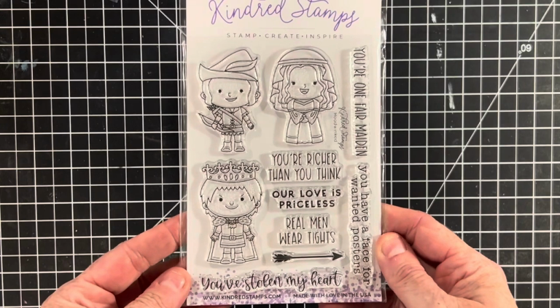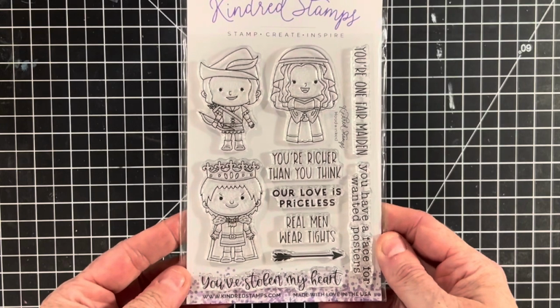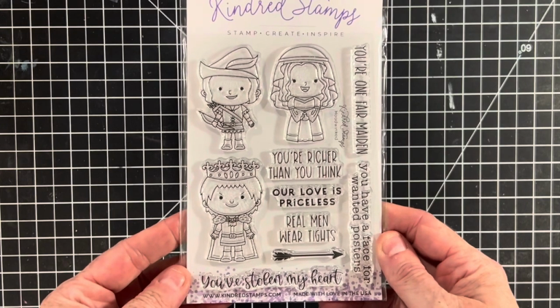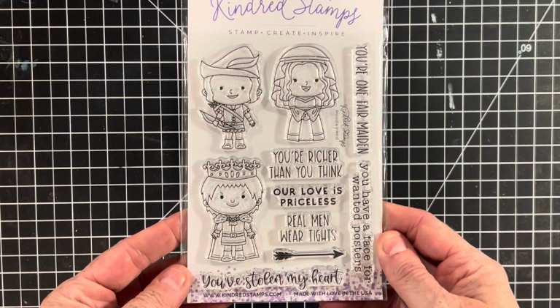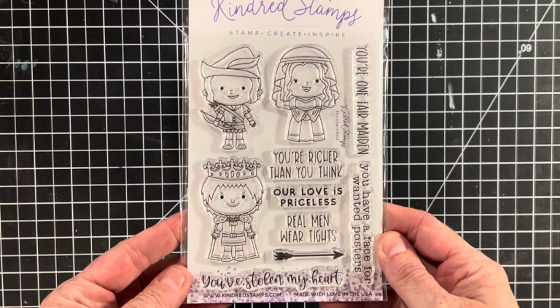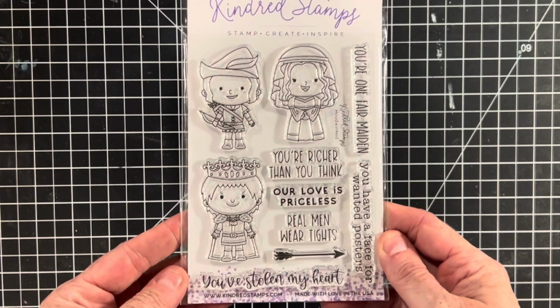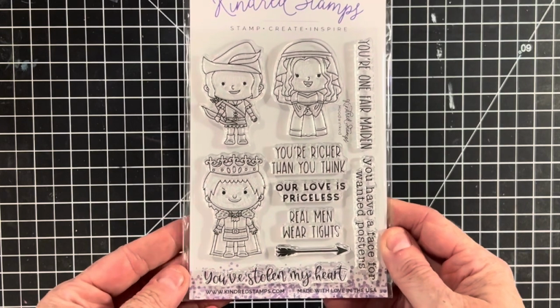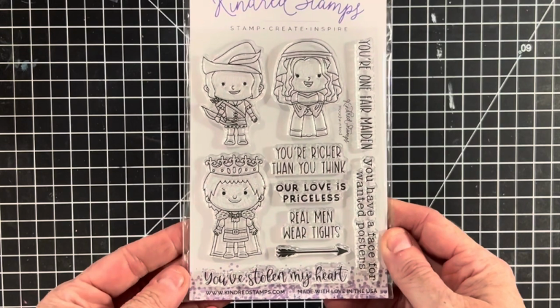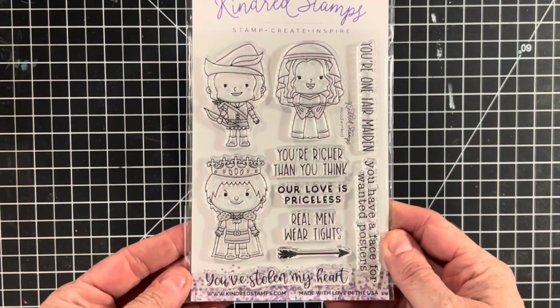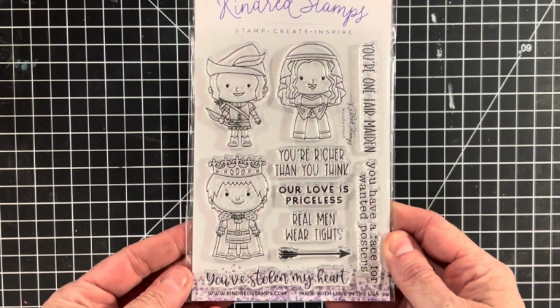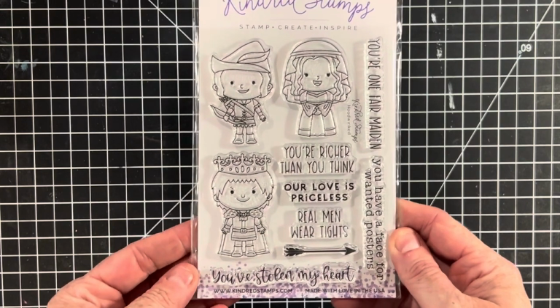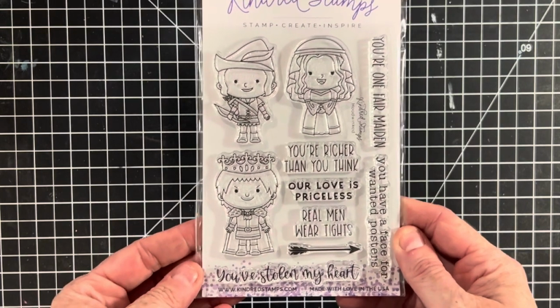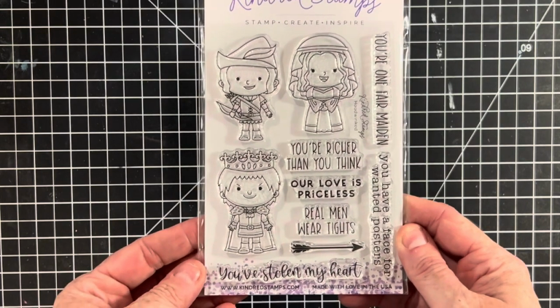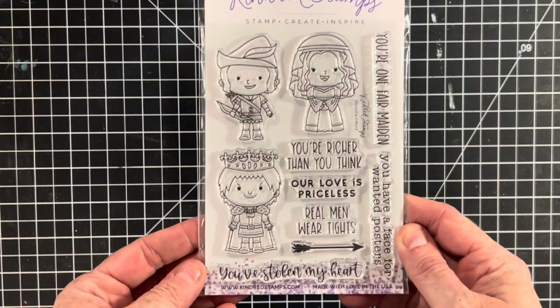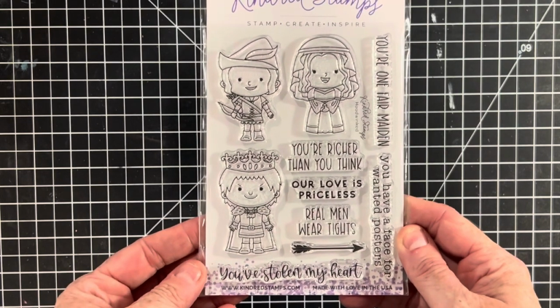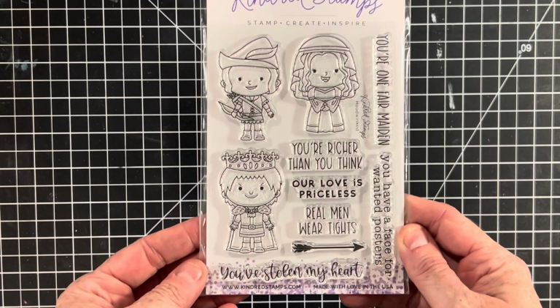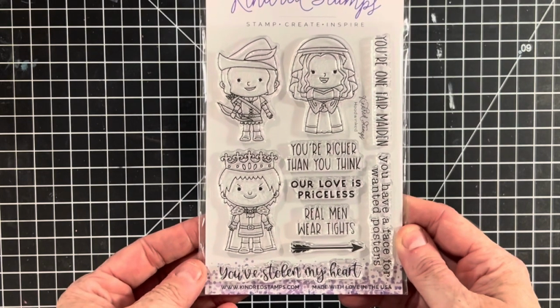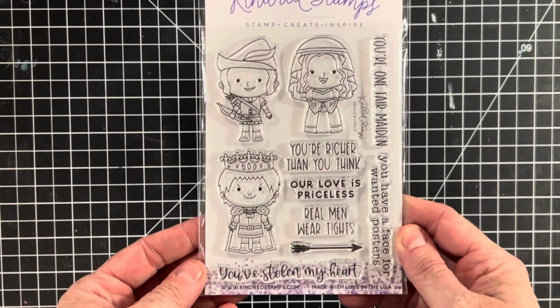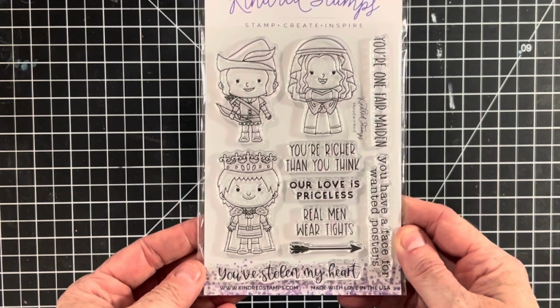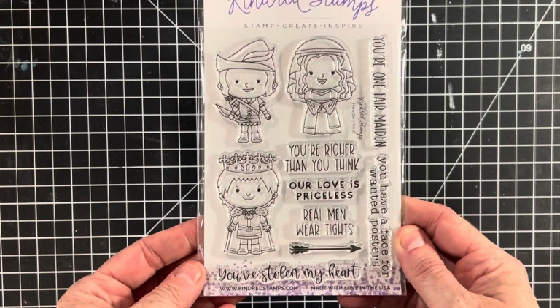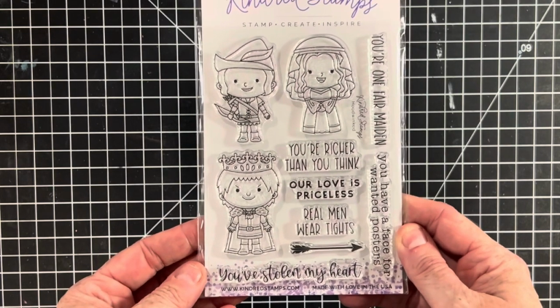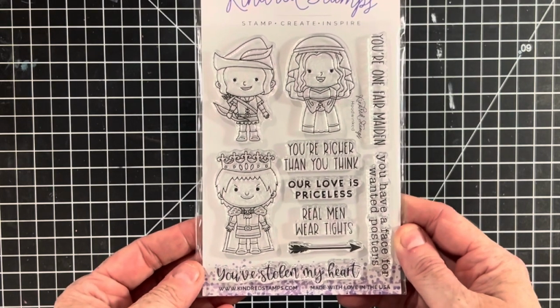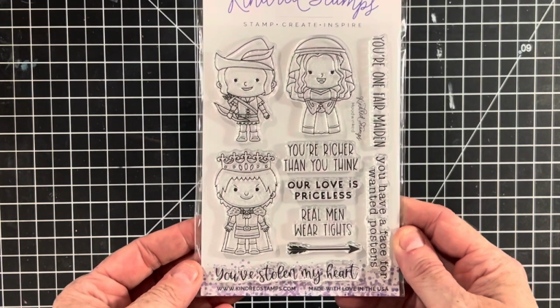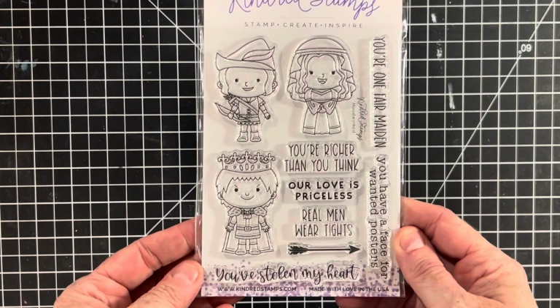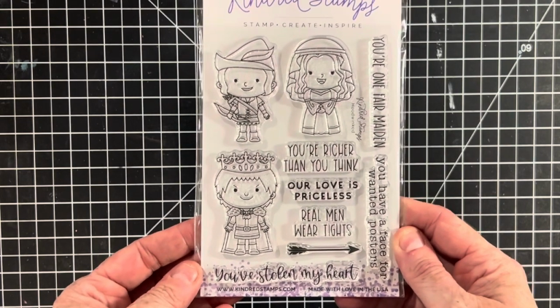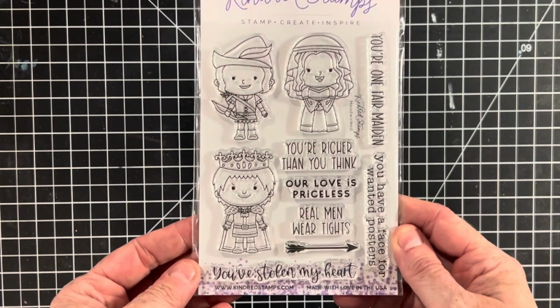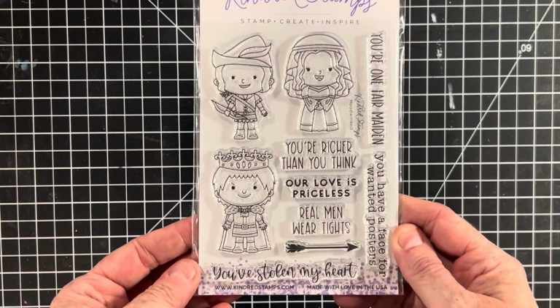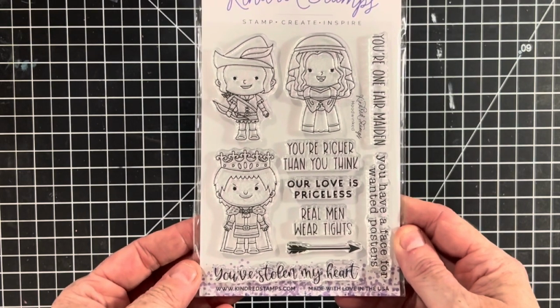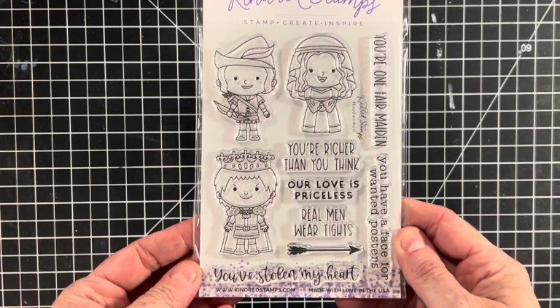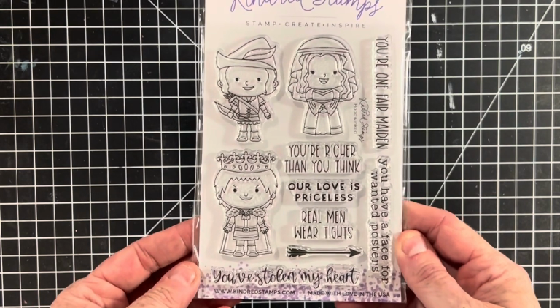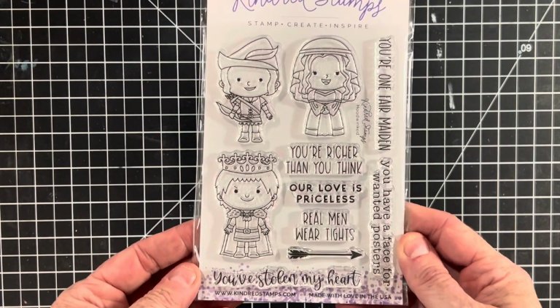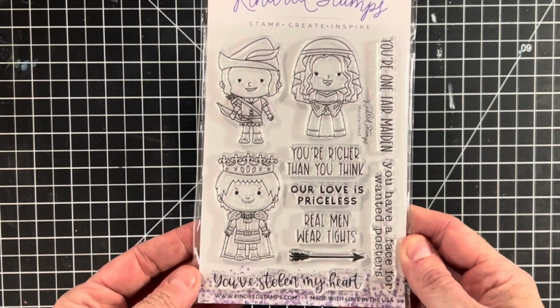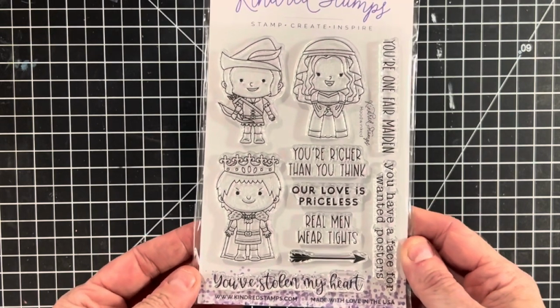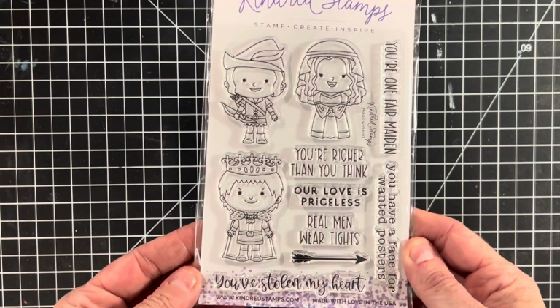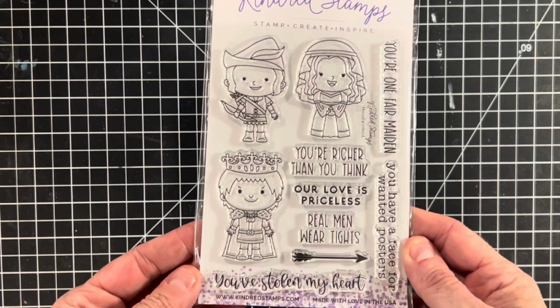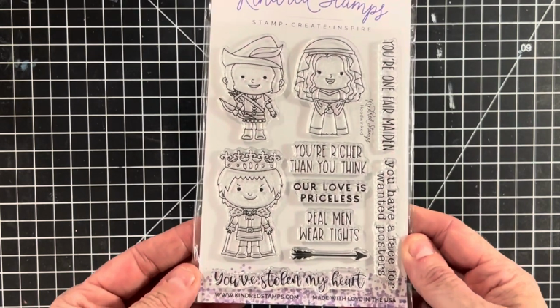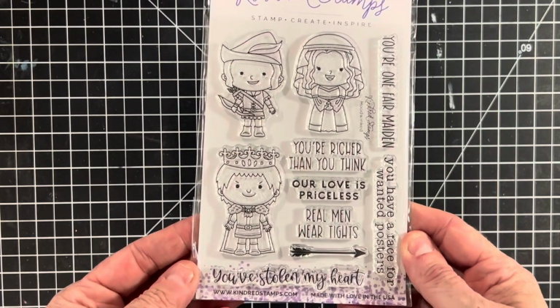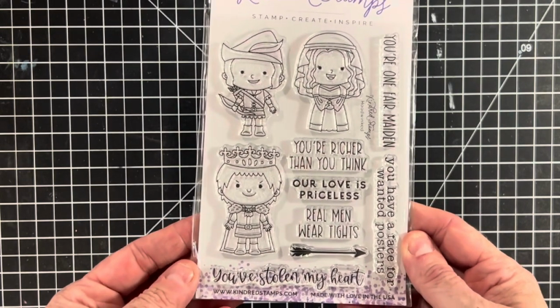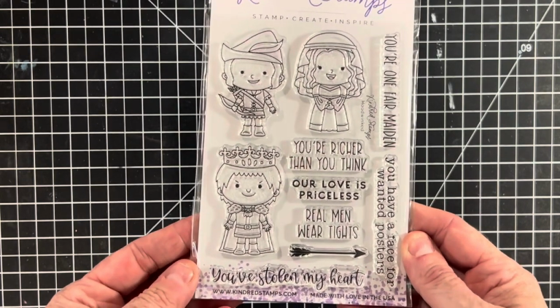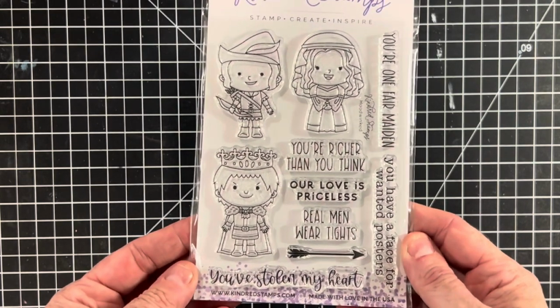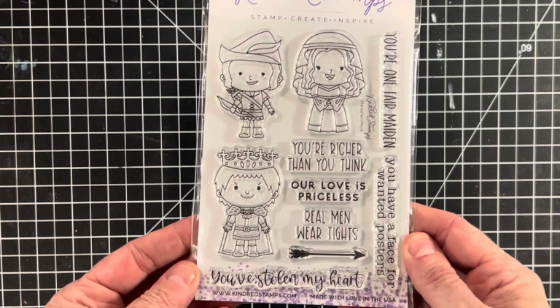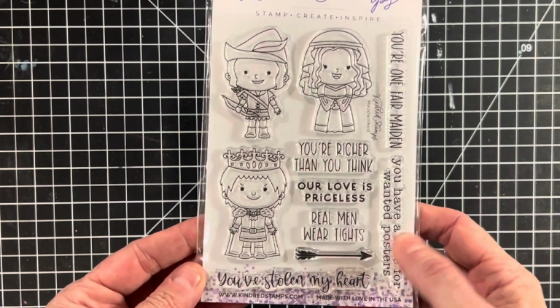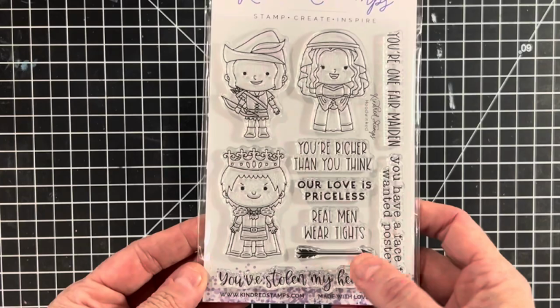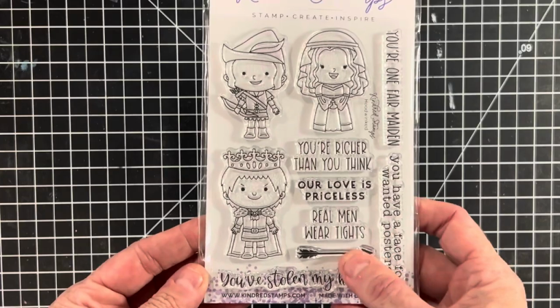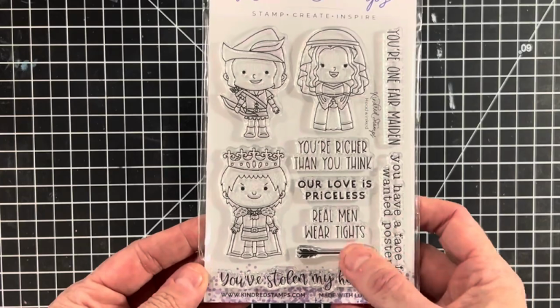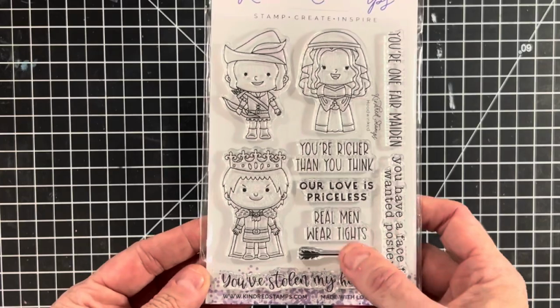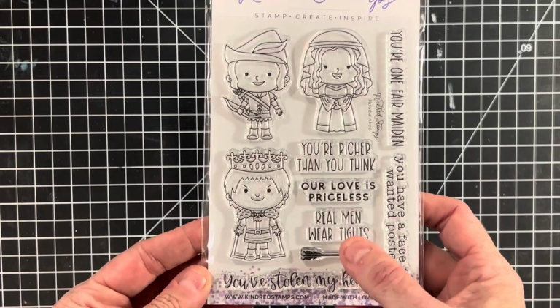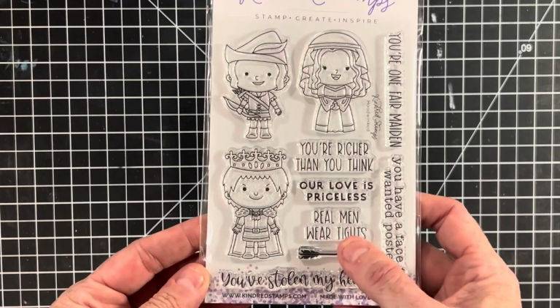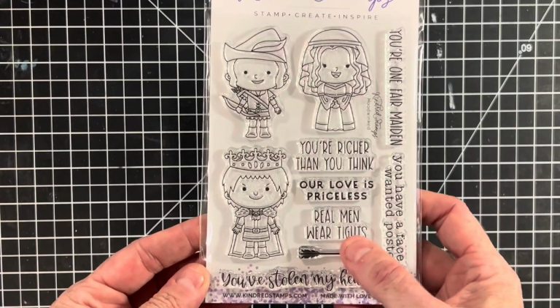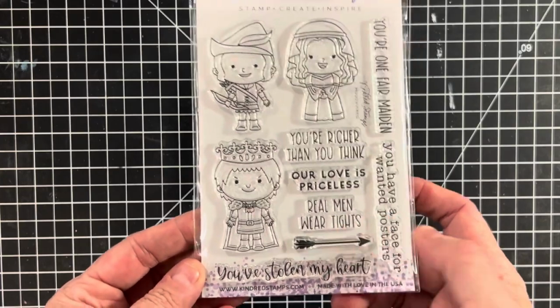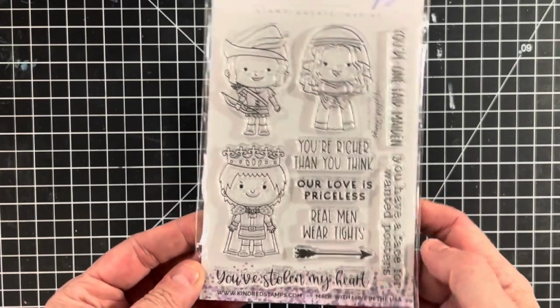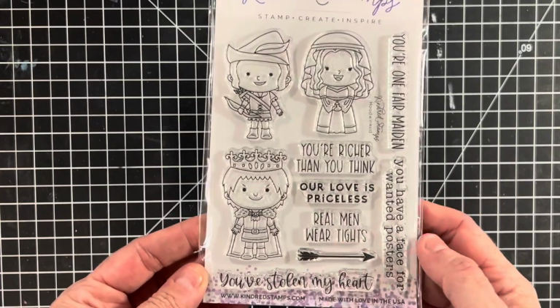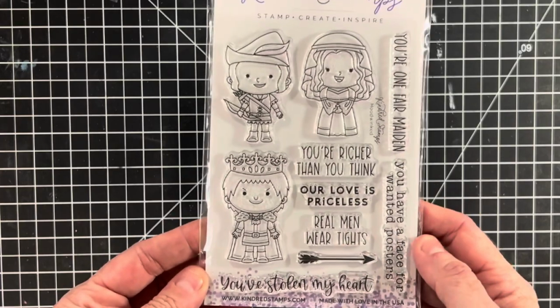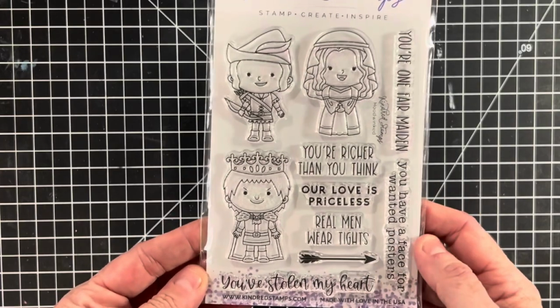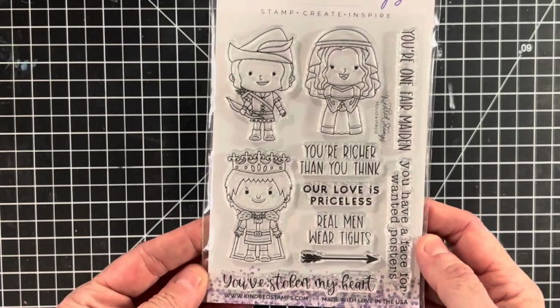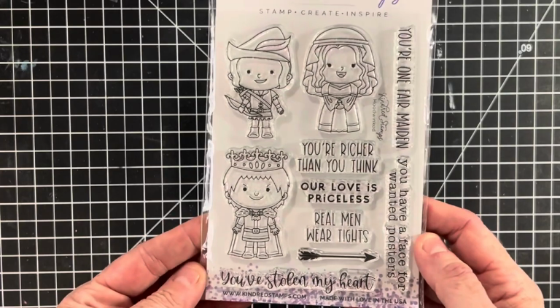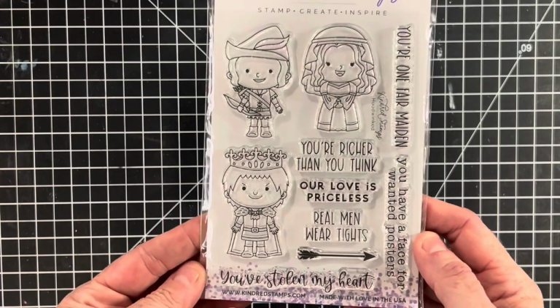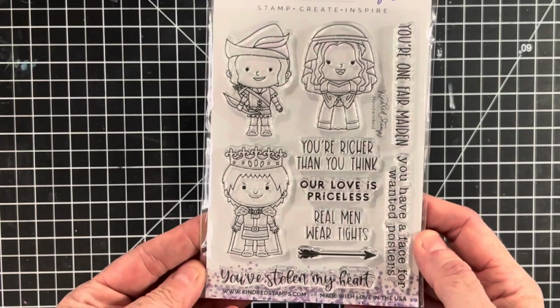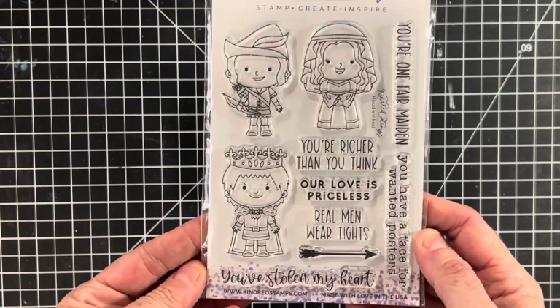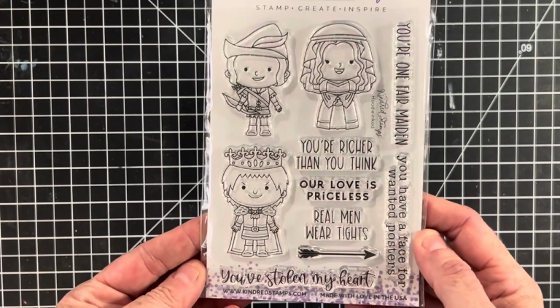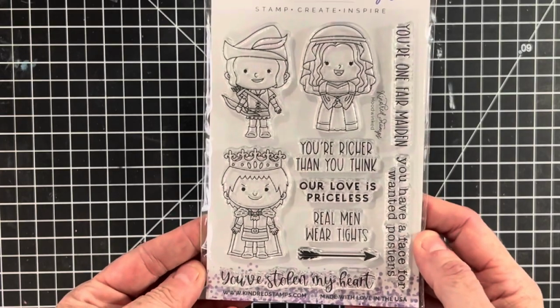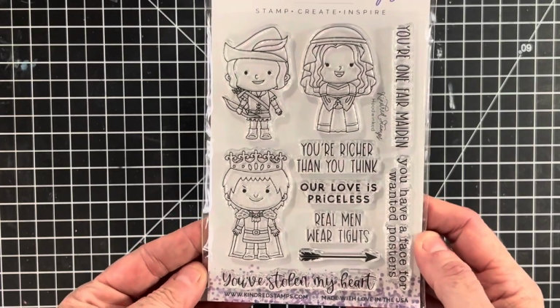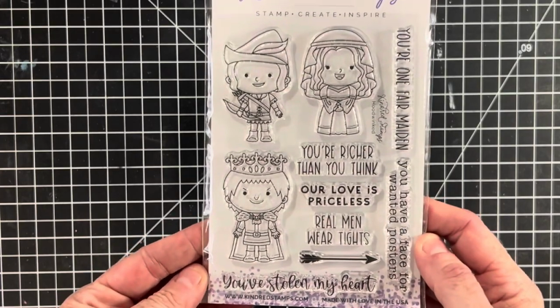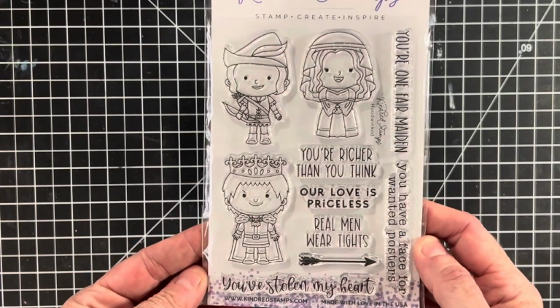Also brand new this week from Kindred Stamps, this one is called Hoodwinked. I believe it's based on Robin Hood: Men in Tights, going by the cute sayings on the set.